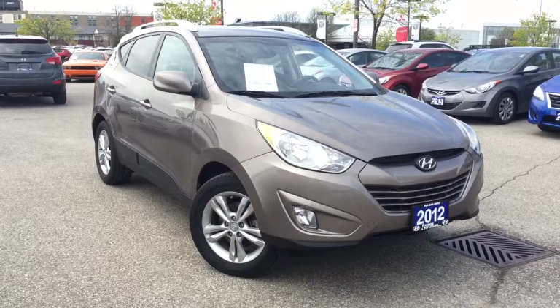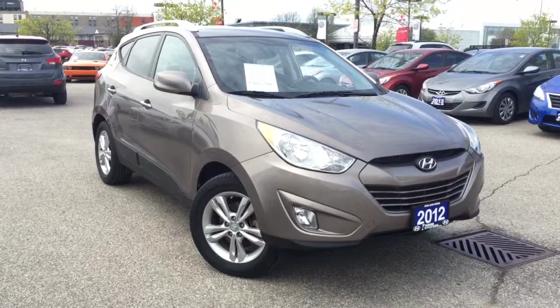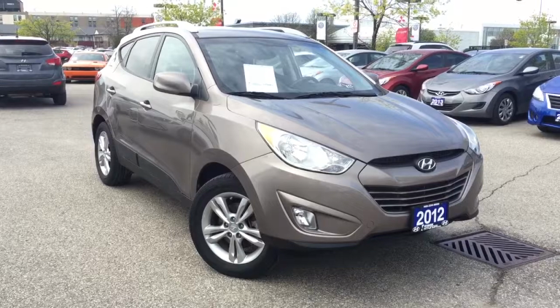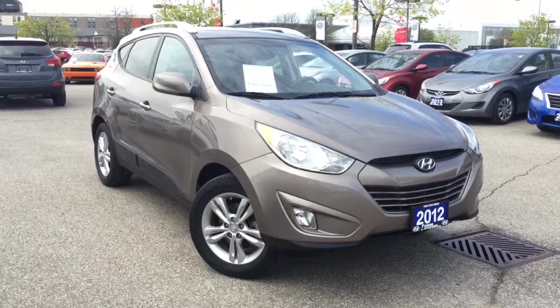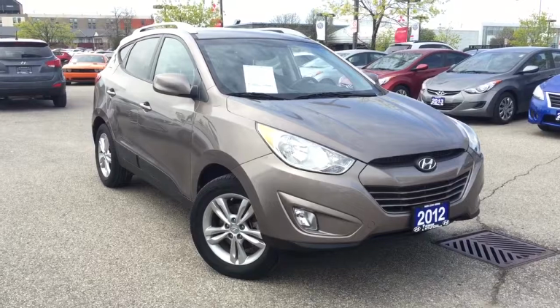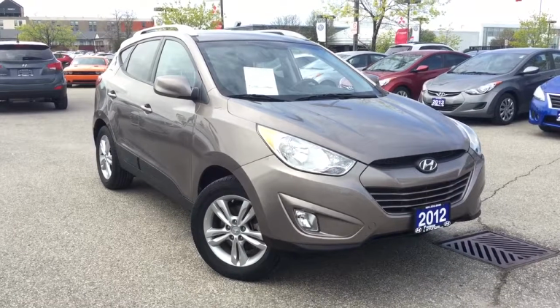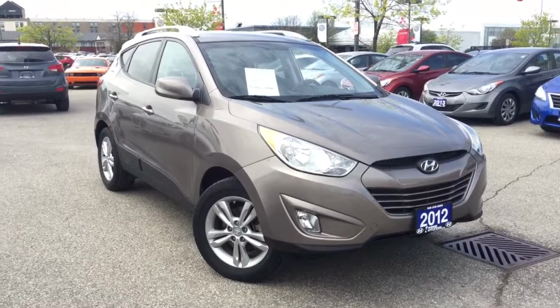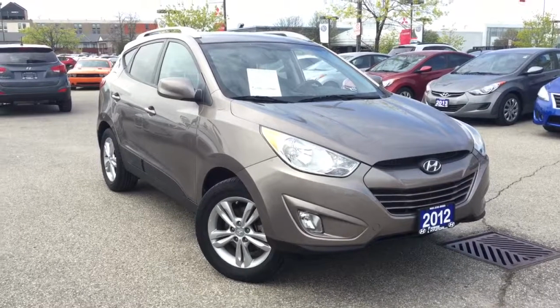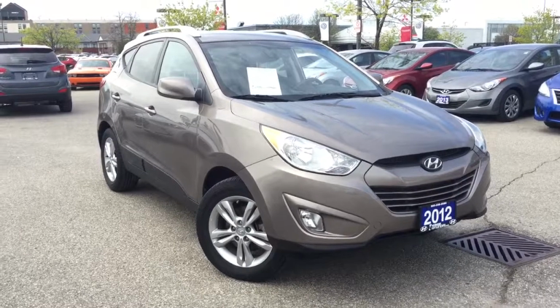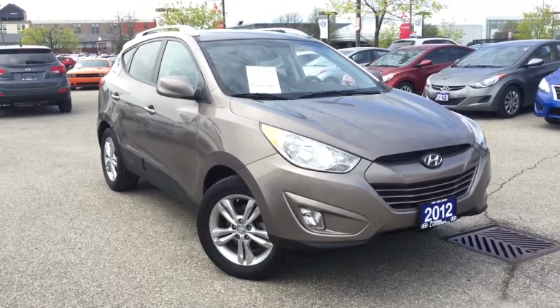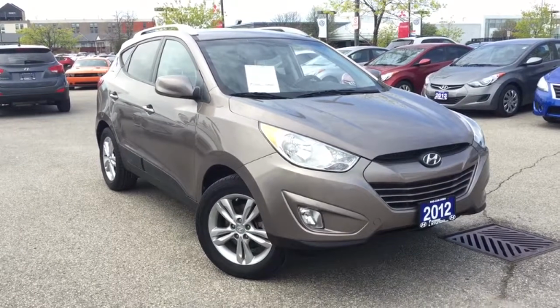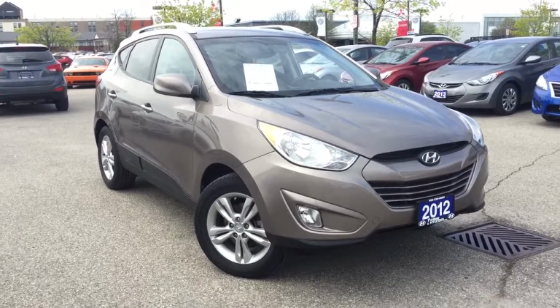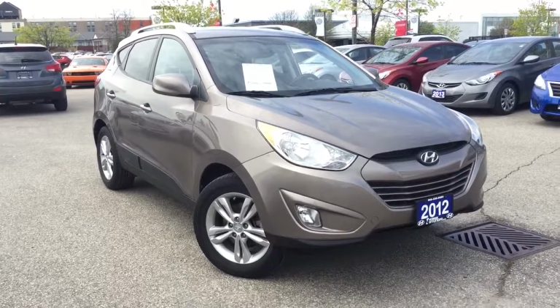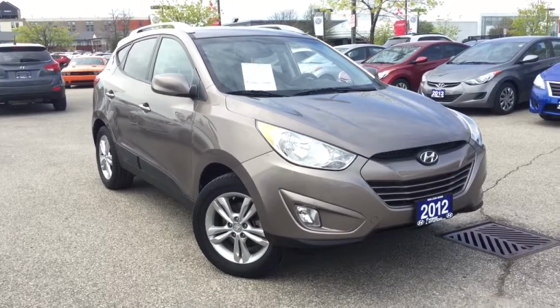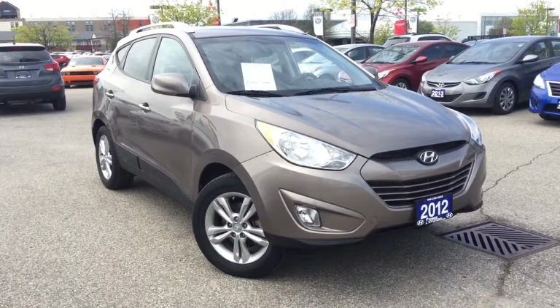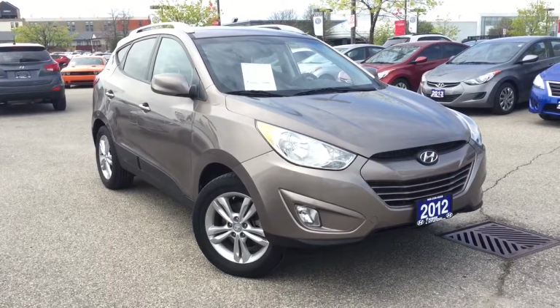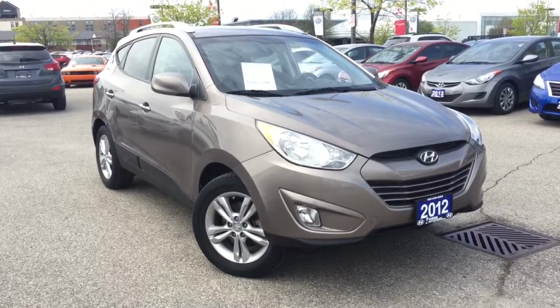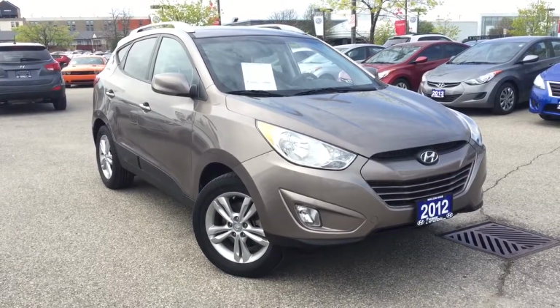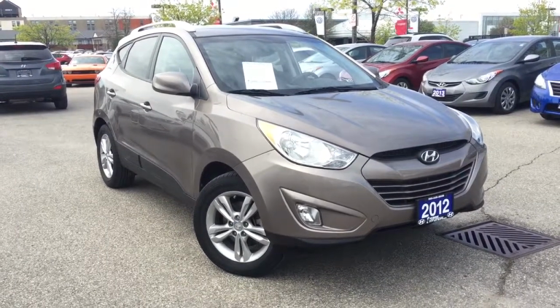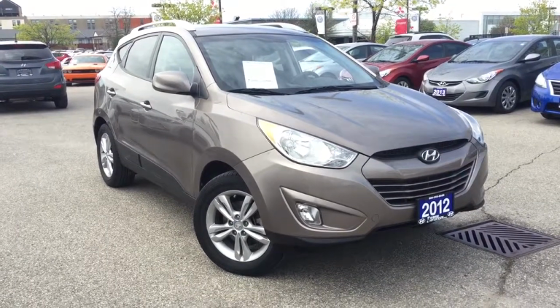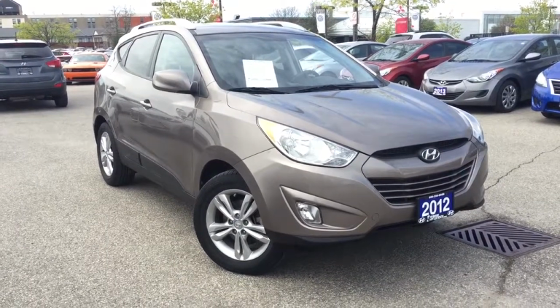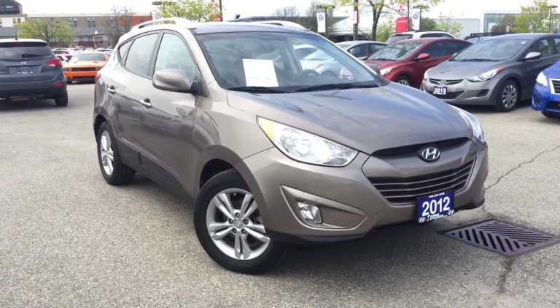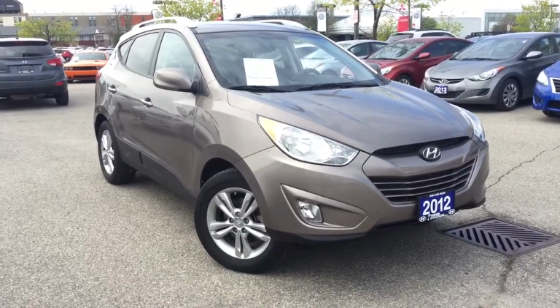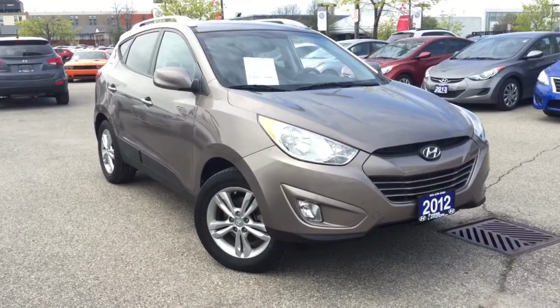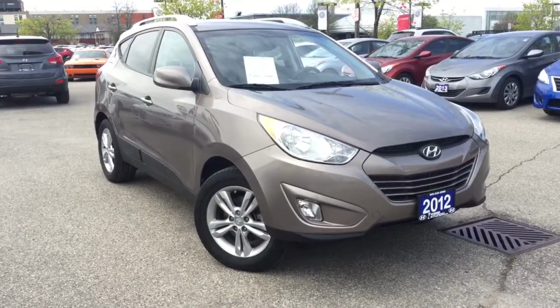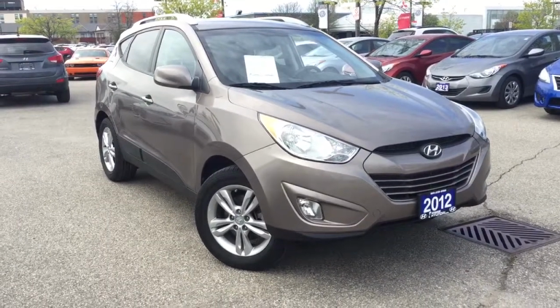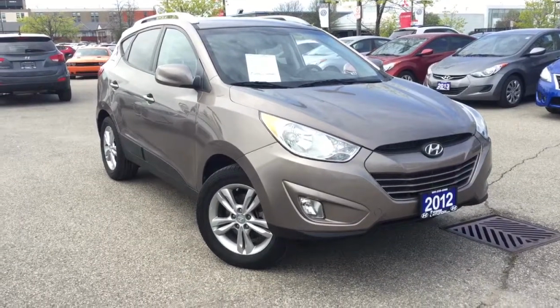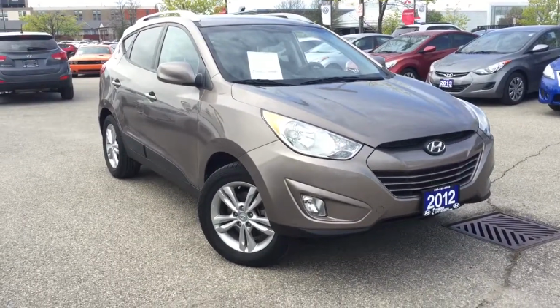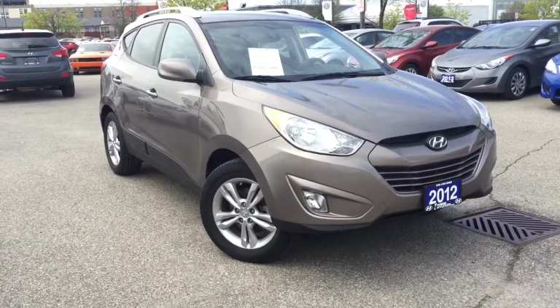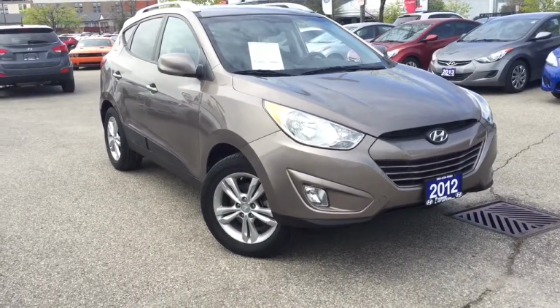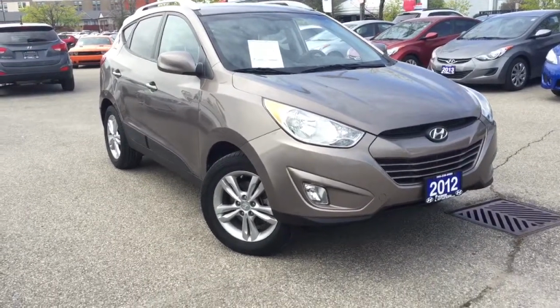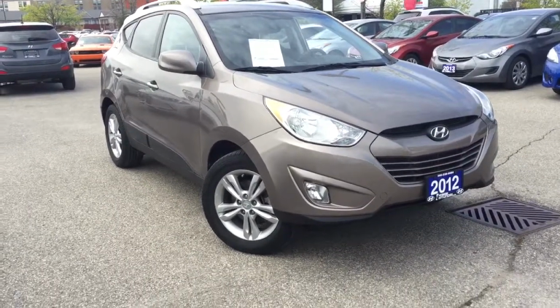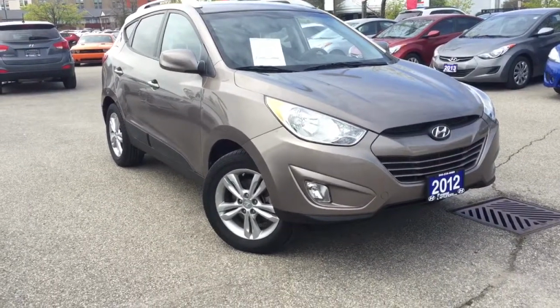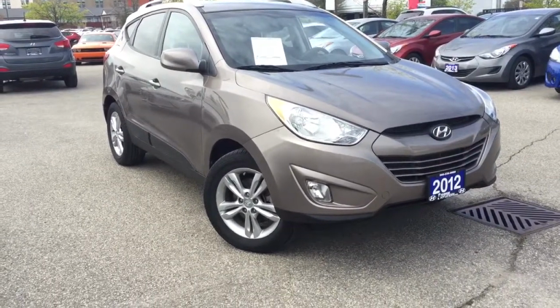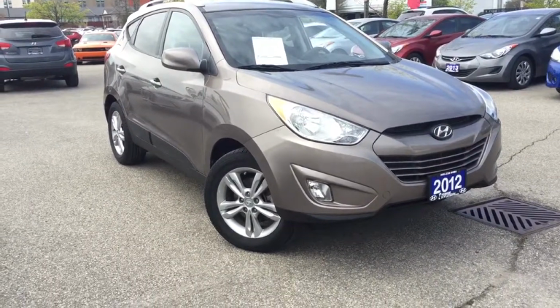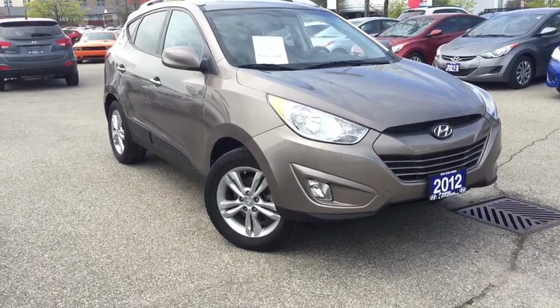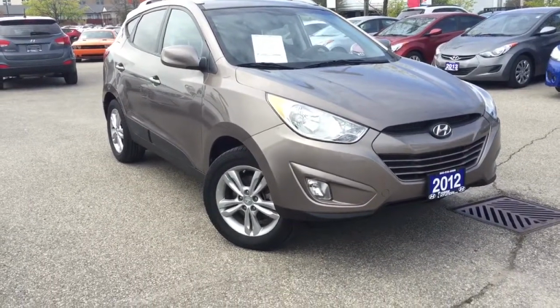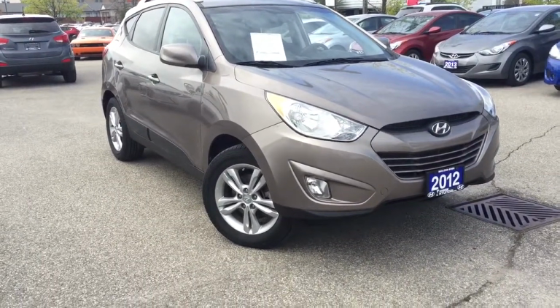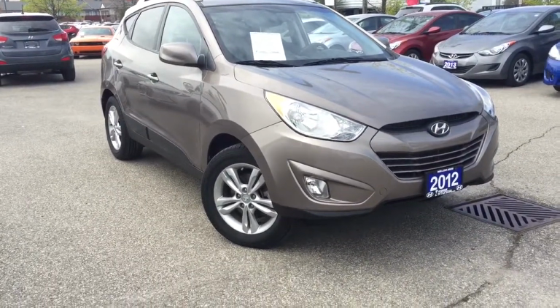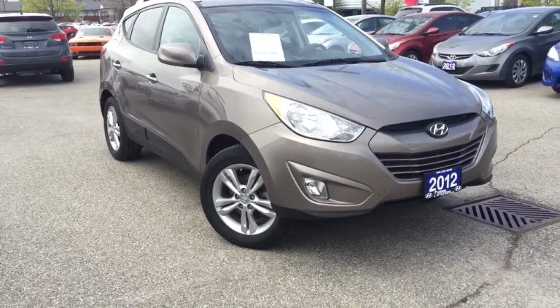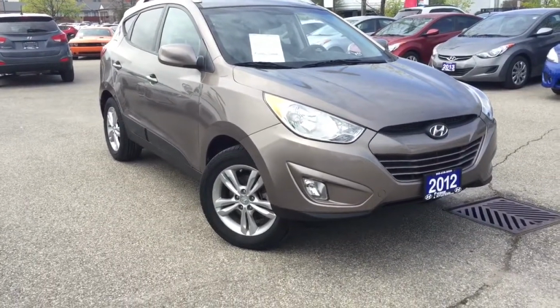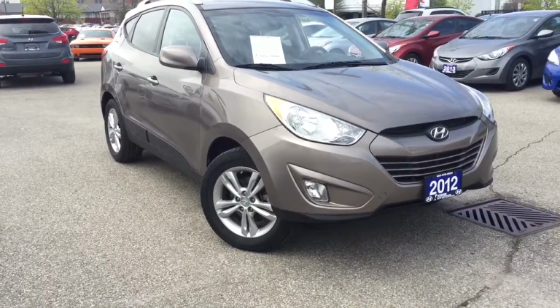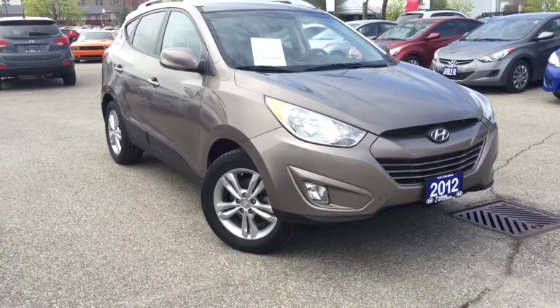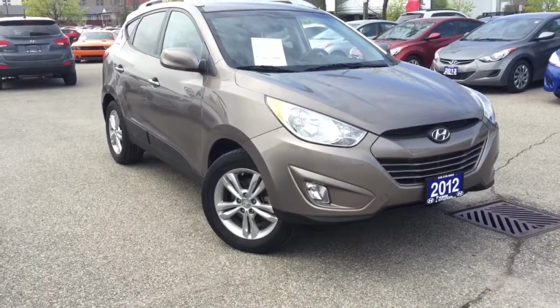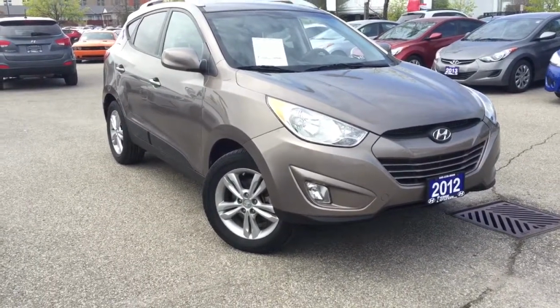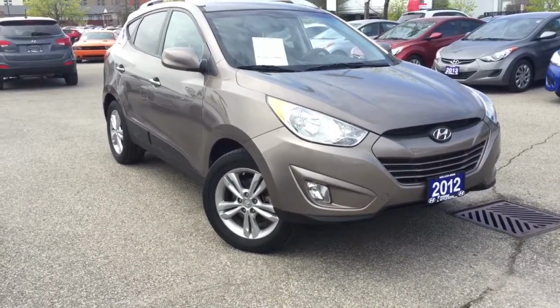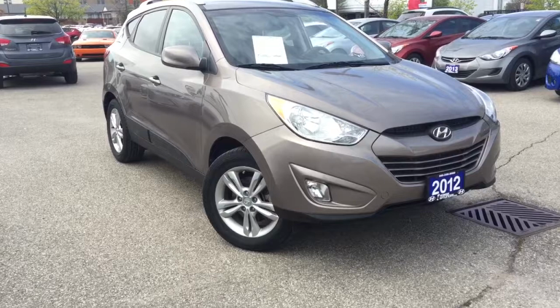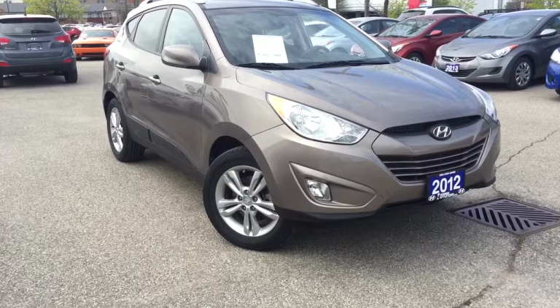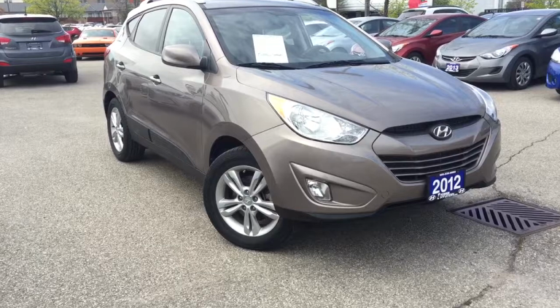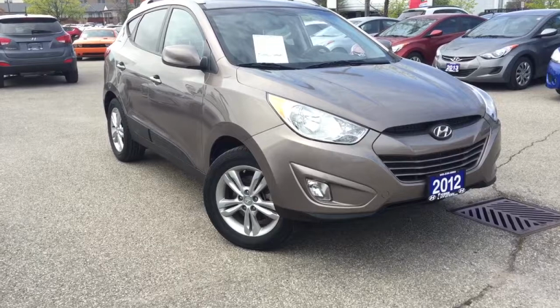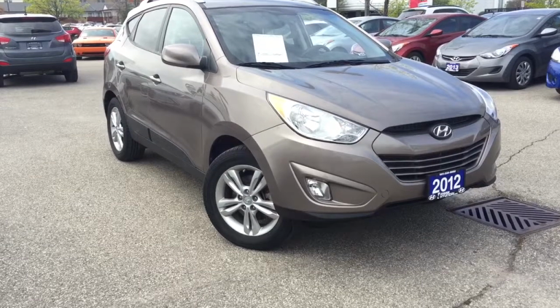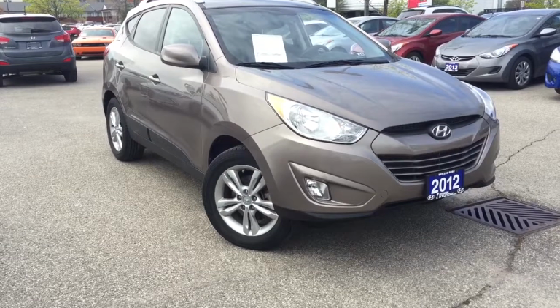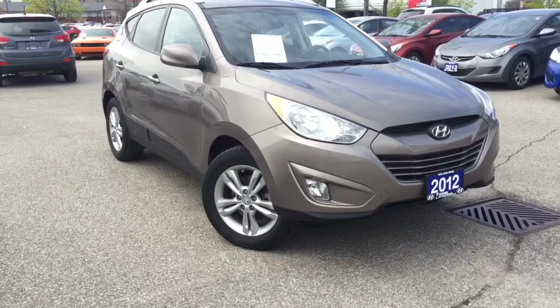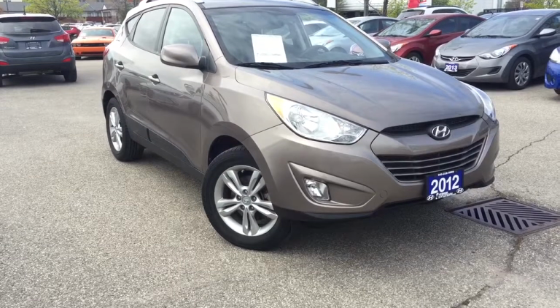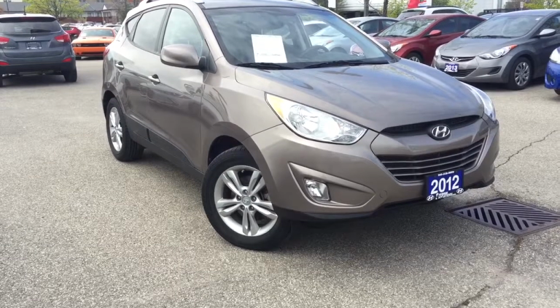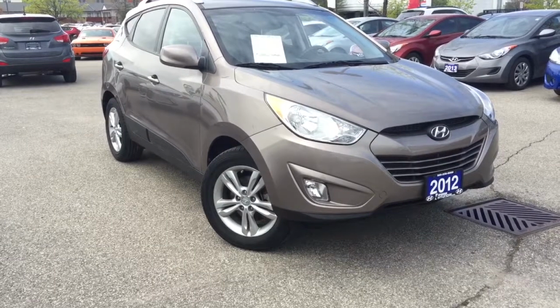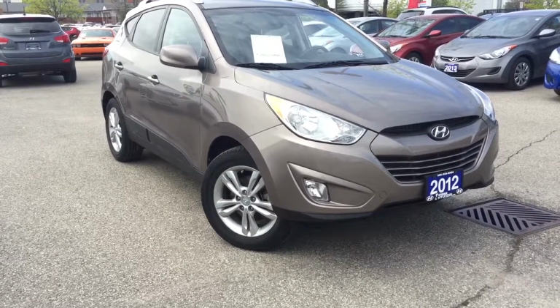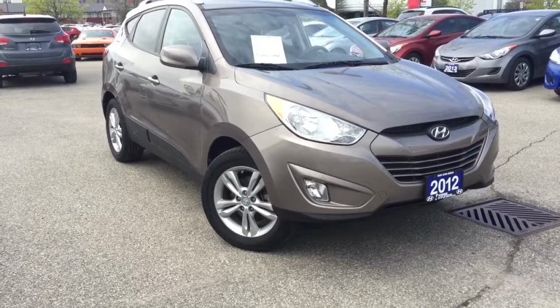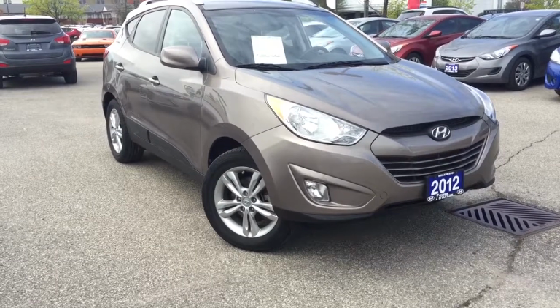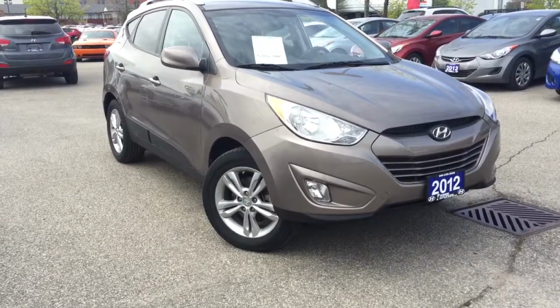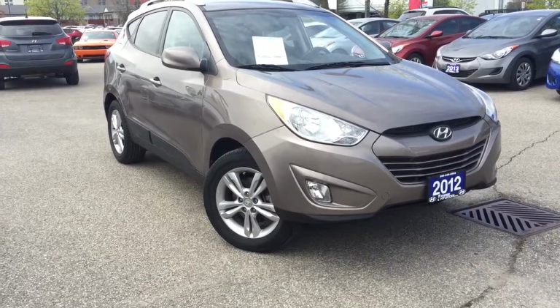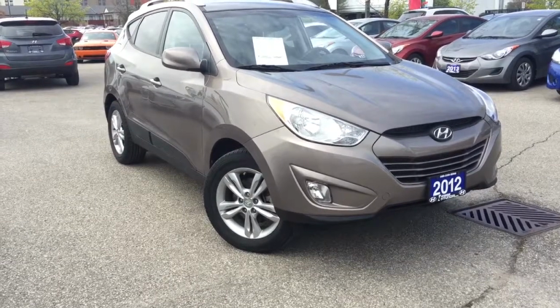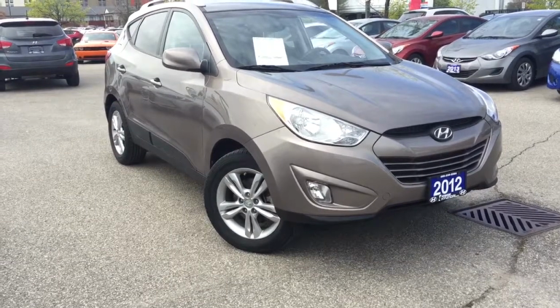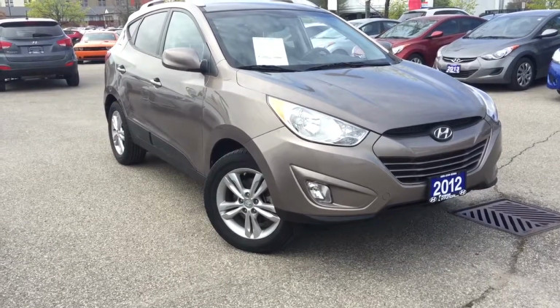Hello everyone, AJ here for Wendixie Hyundai, the right choice, coming to you with a quick walk-around video. We have the 2012 Hyundai Tucson.